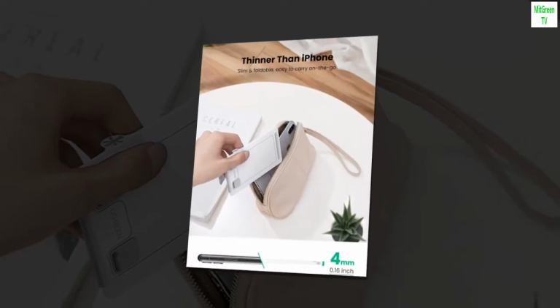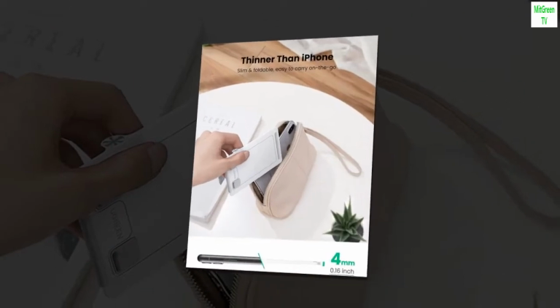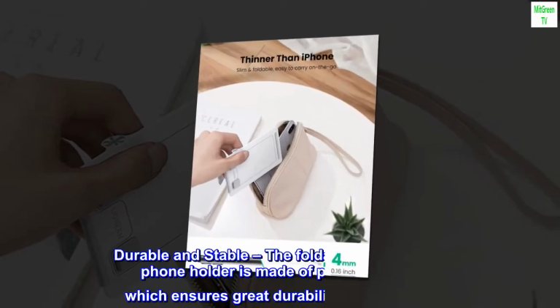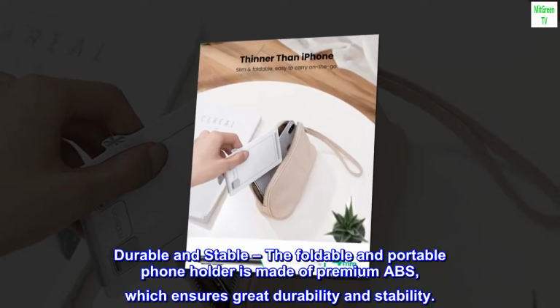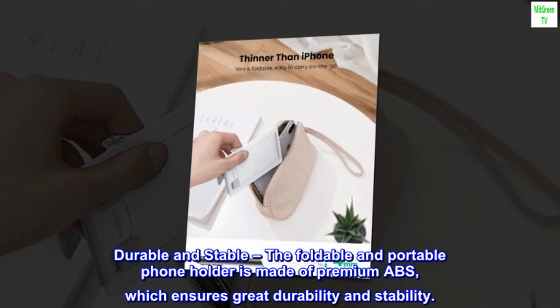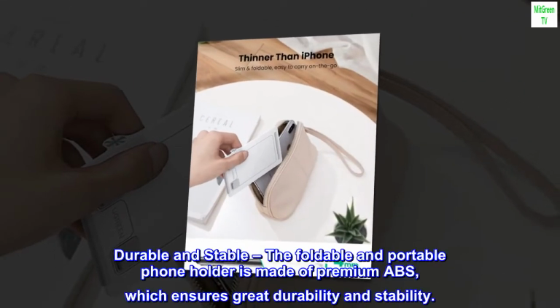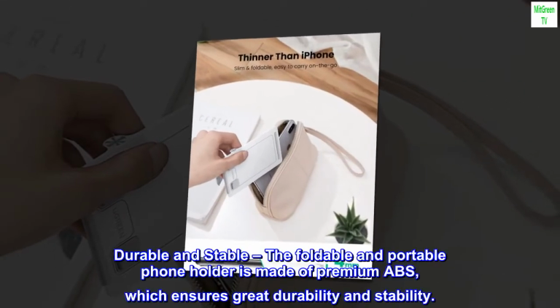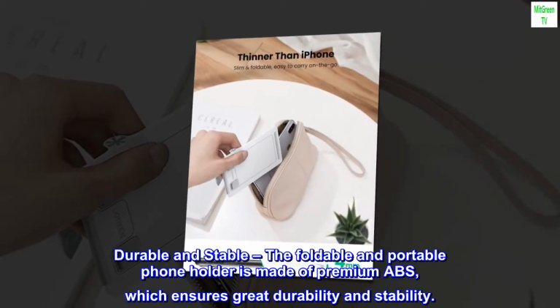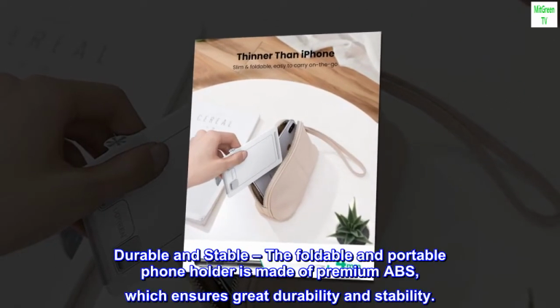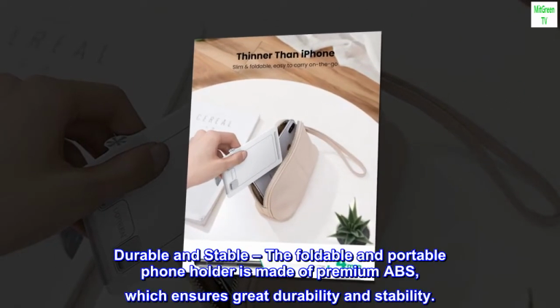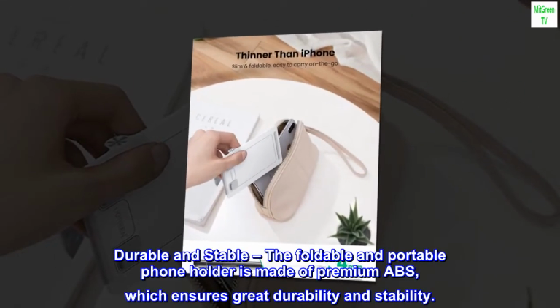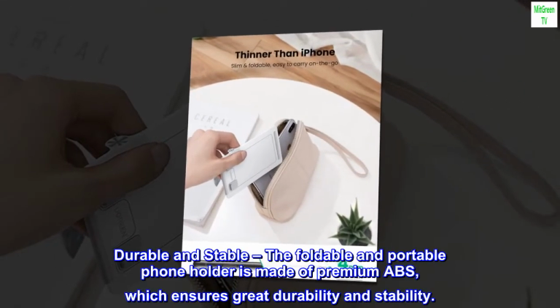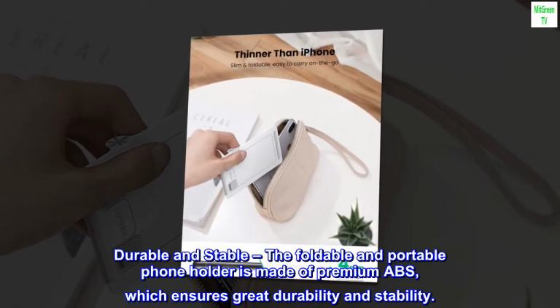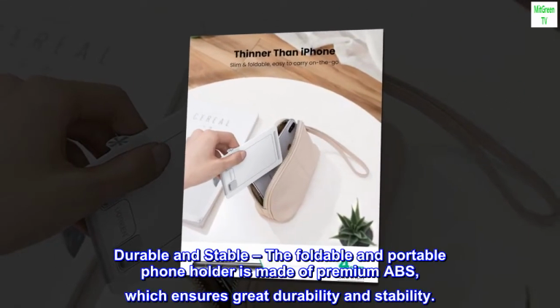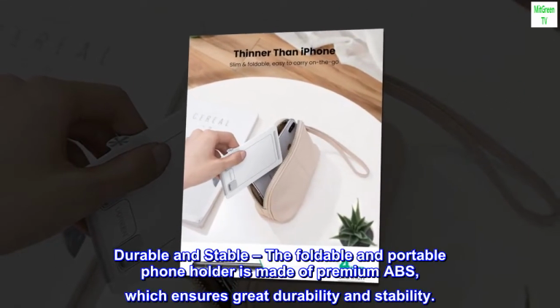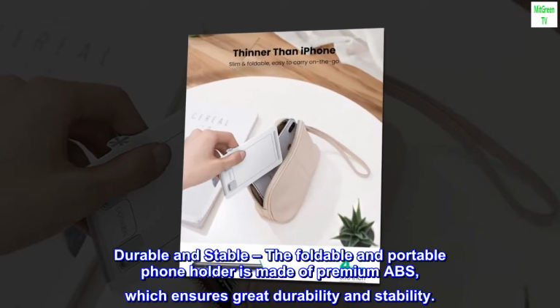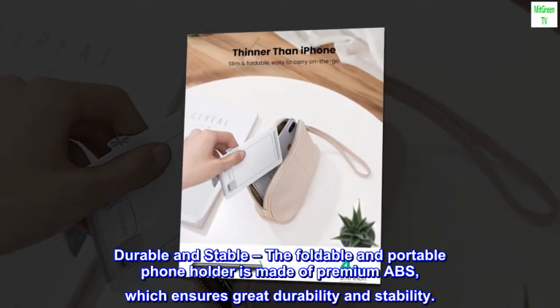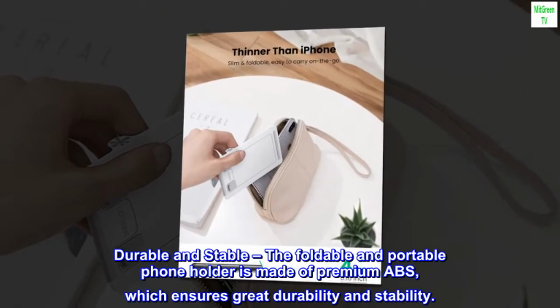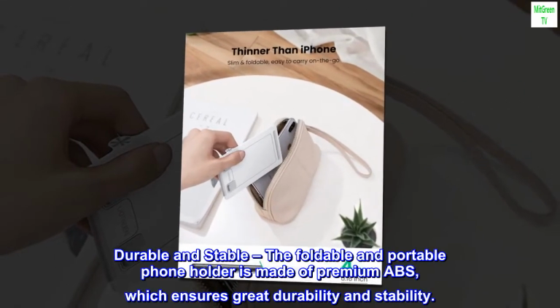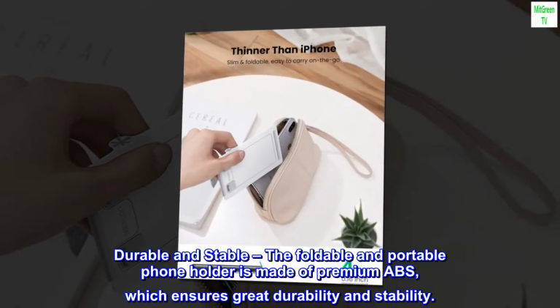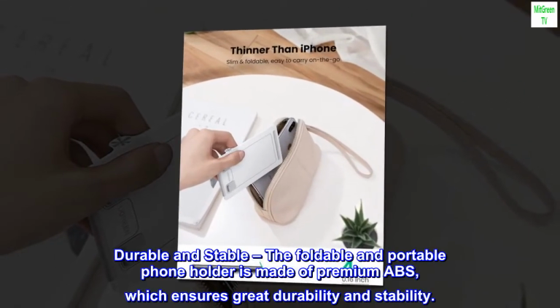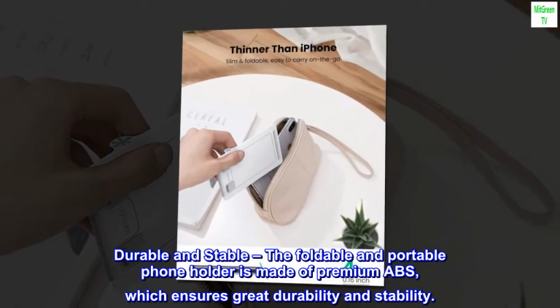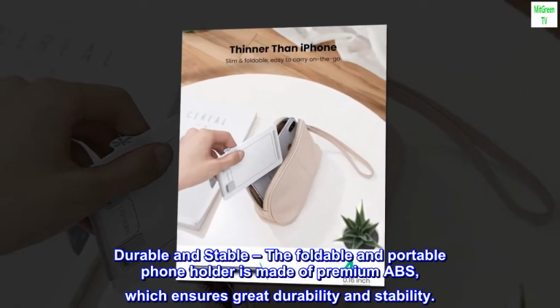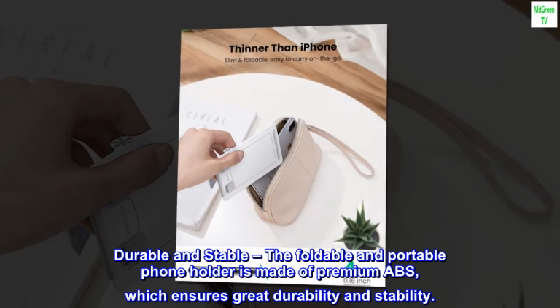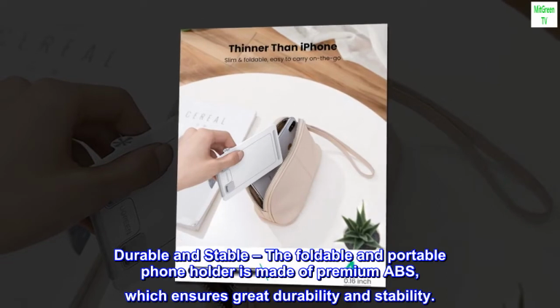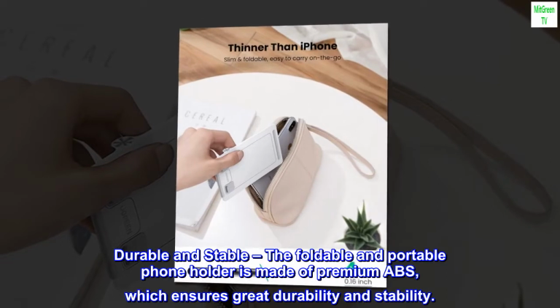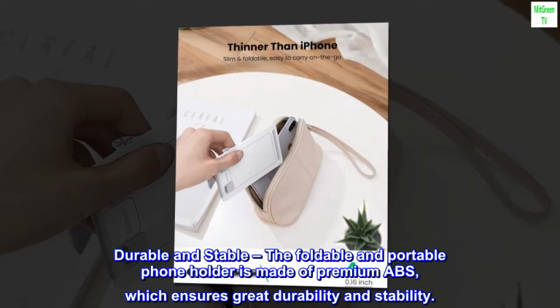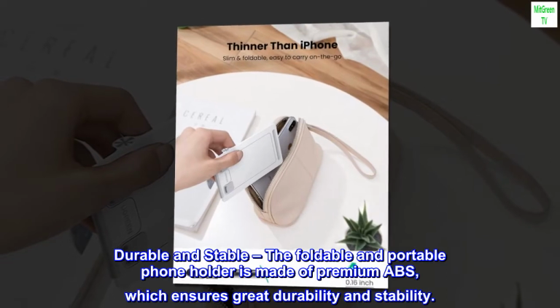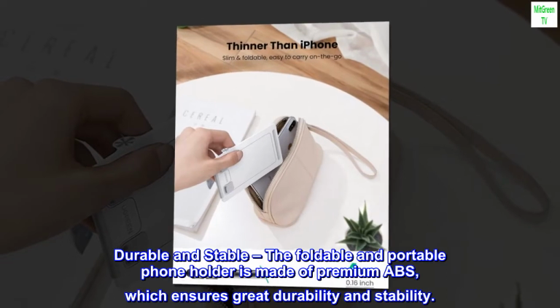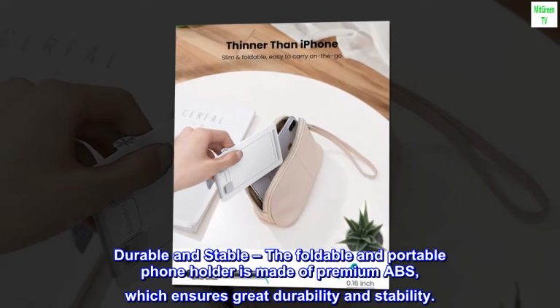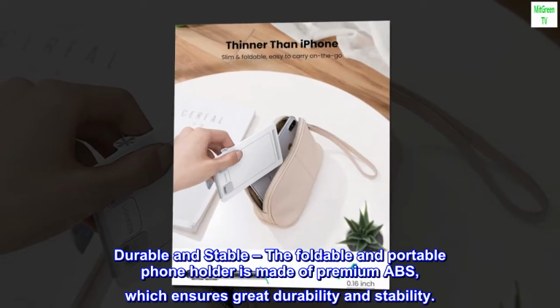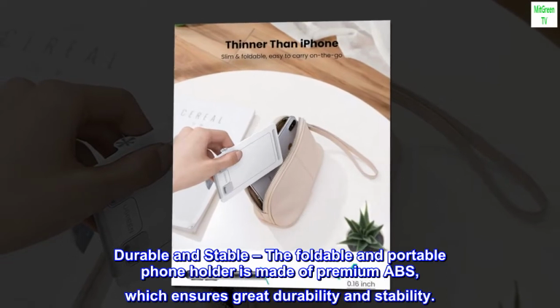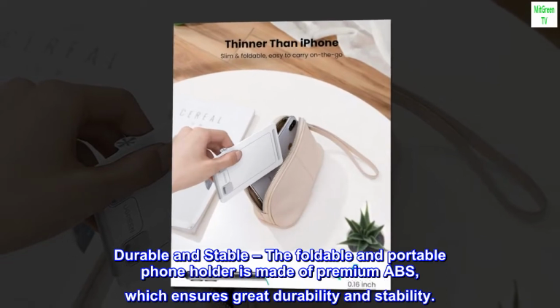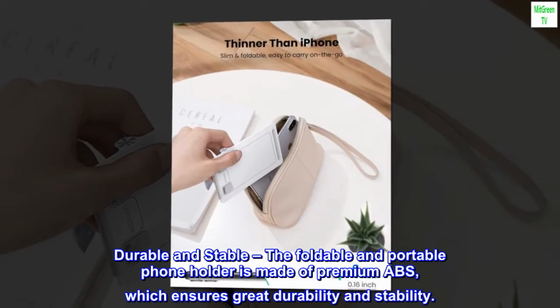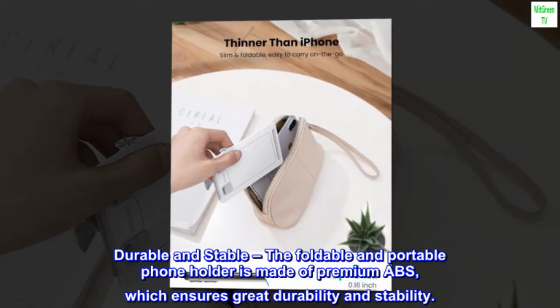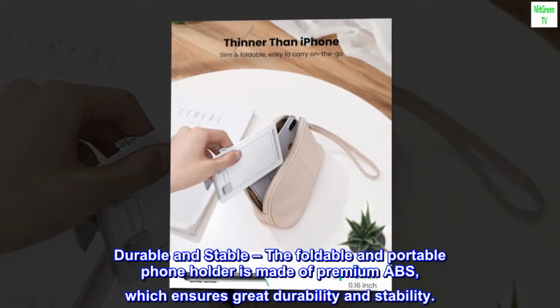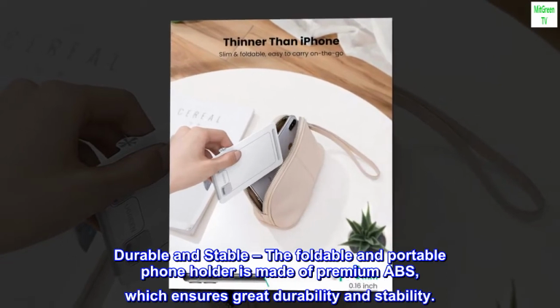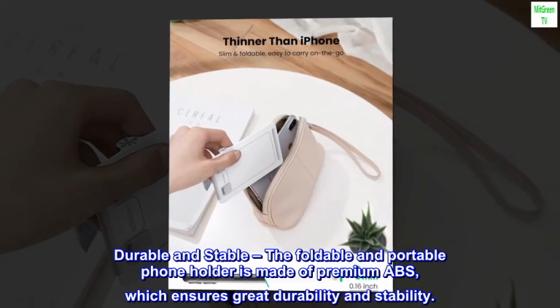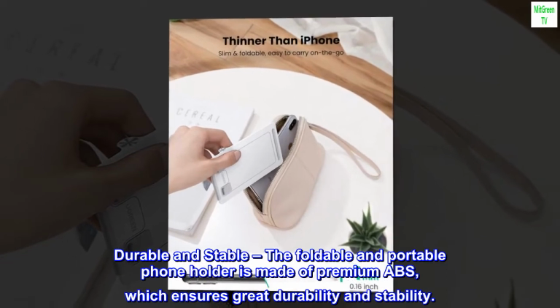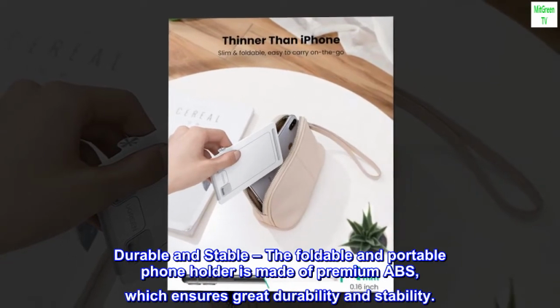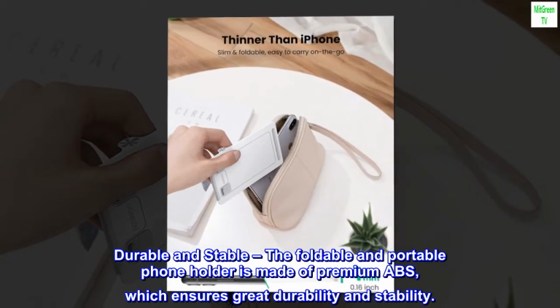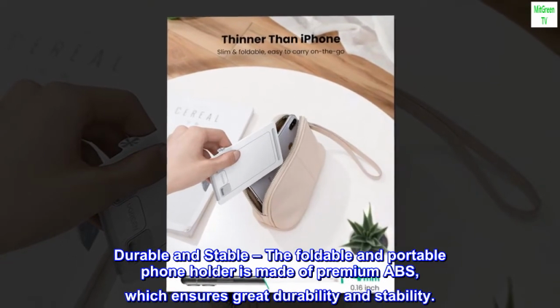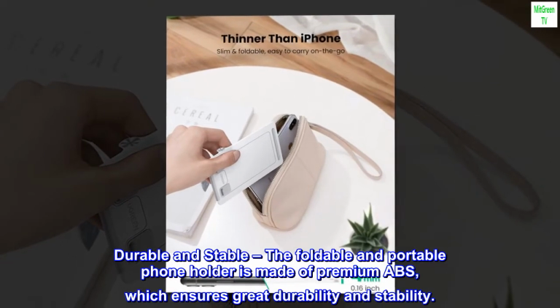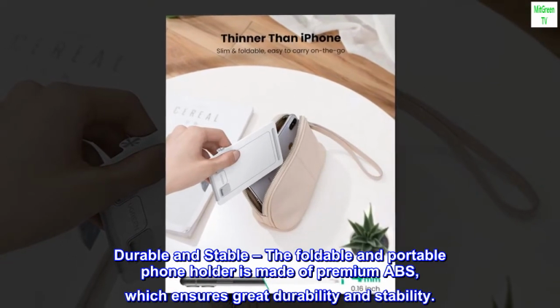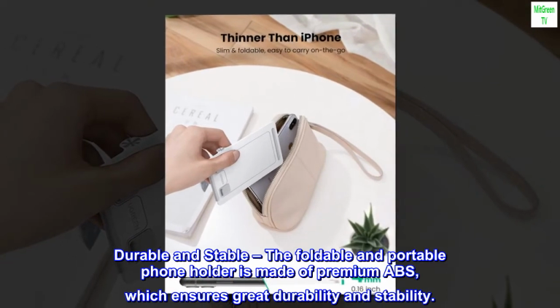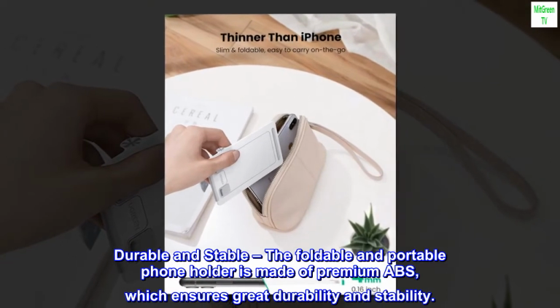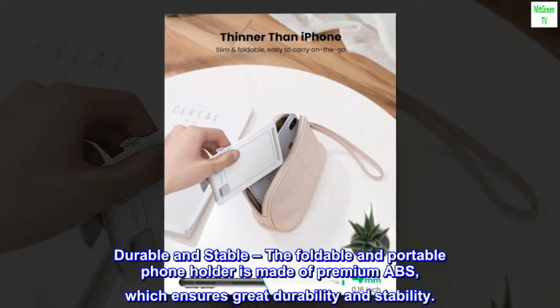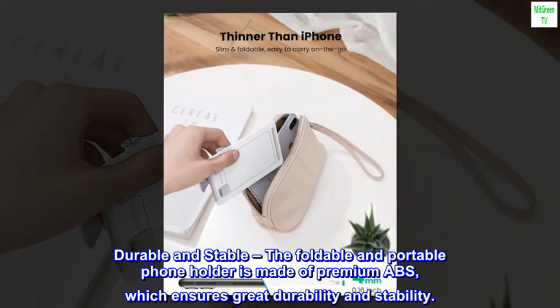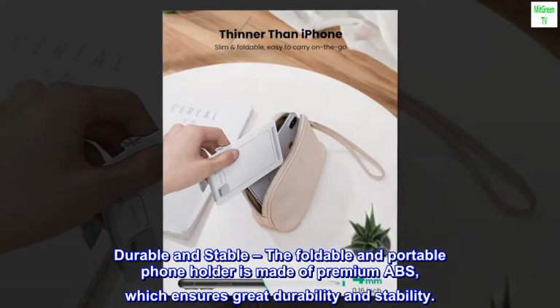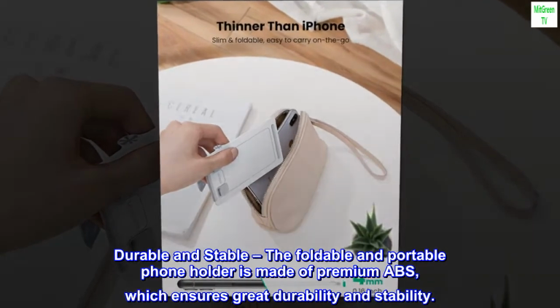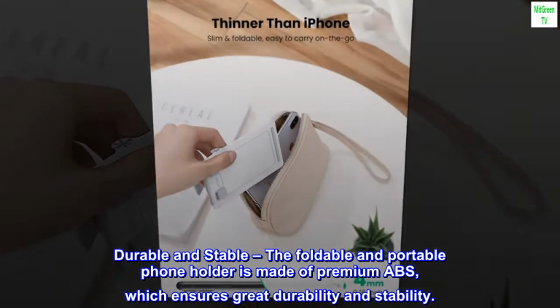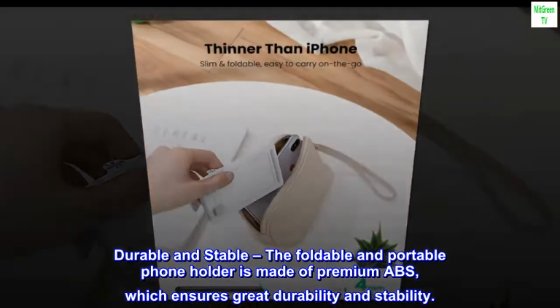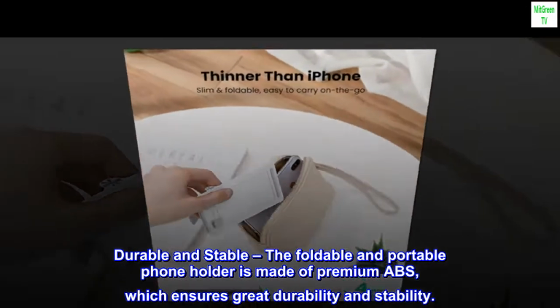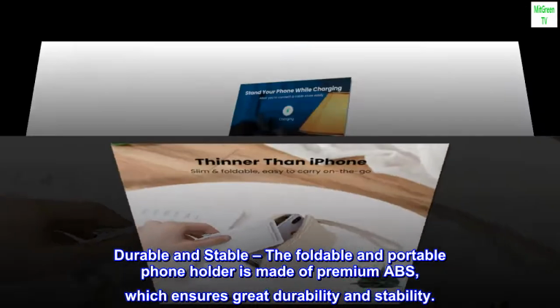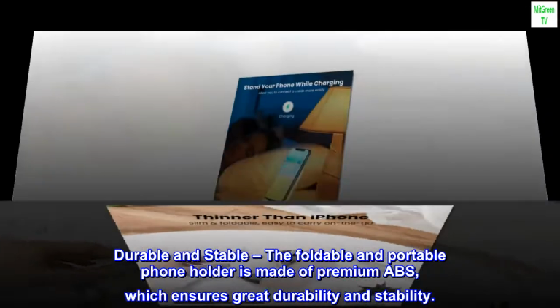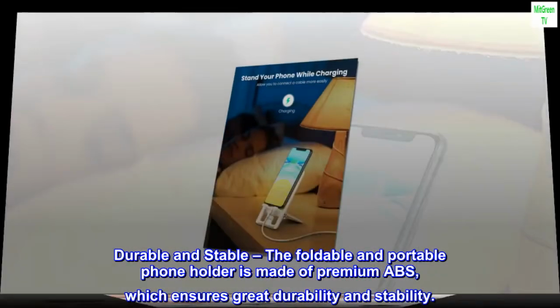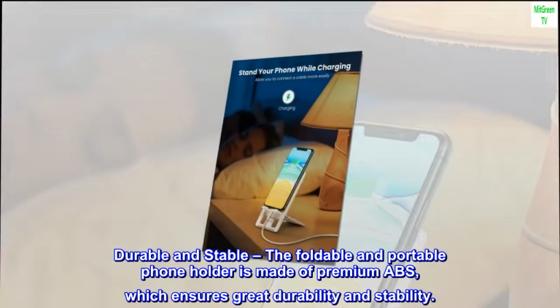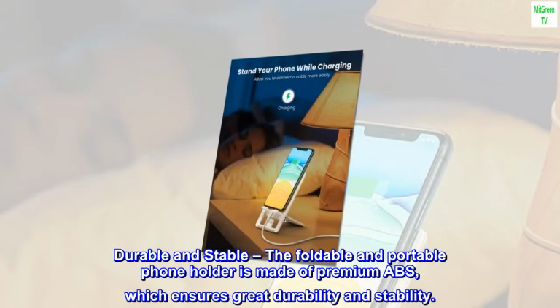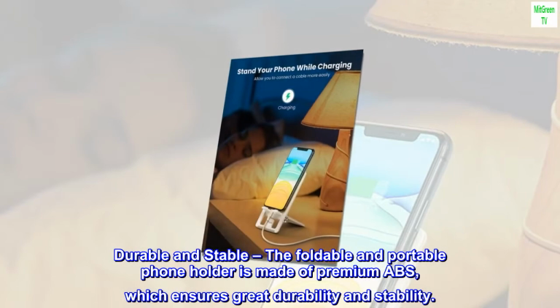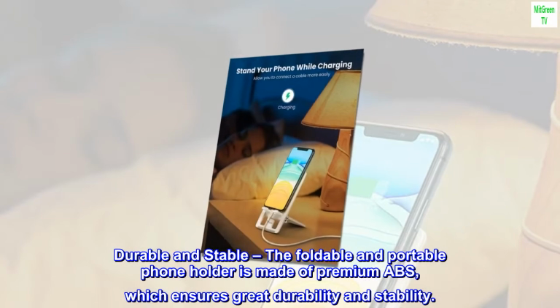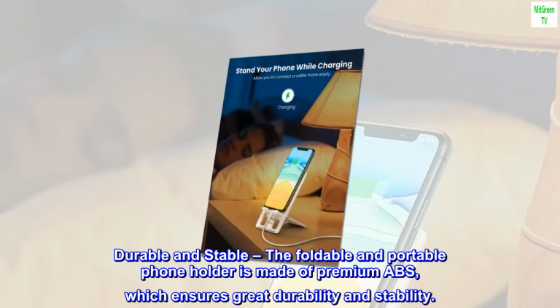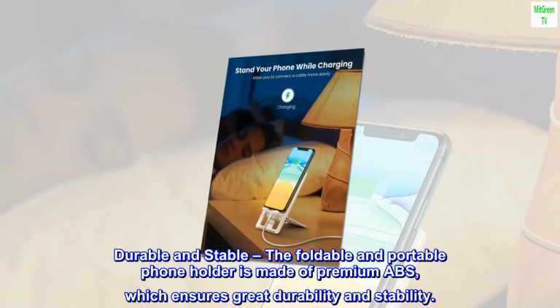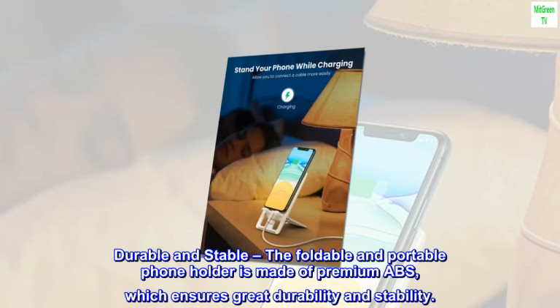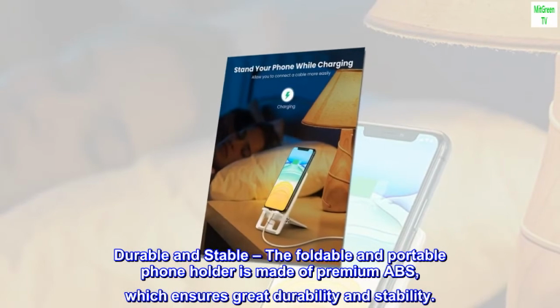Durable and Stable. The foldable and portable phone holder is made of premium ABS, which ensures great durability and stability.